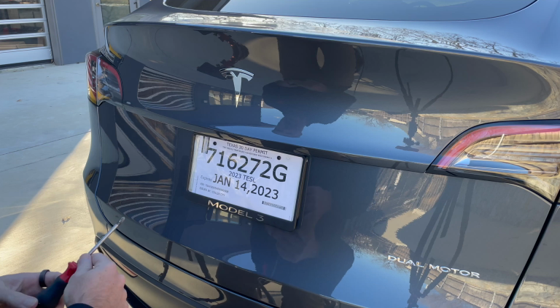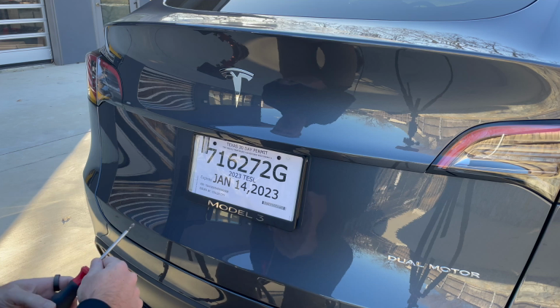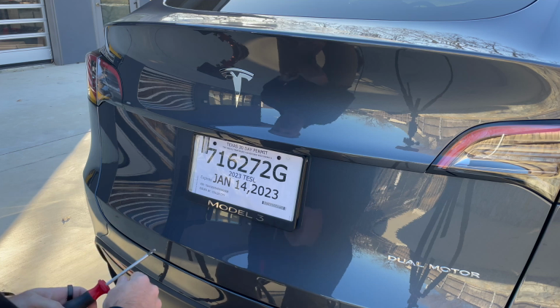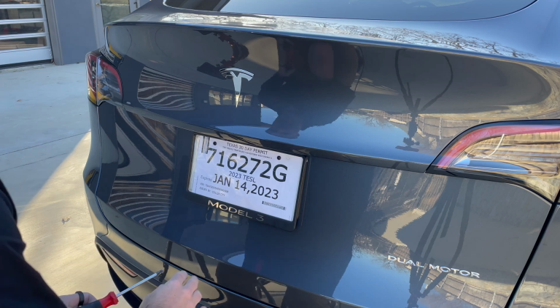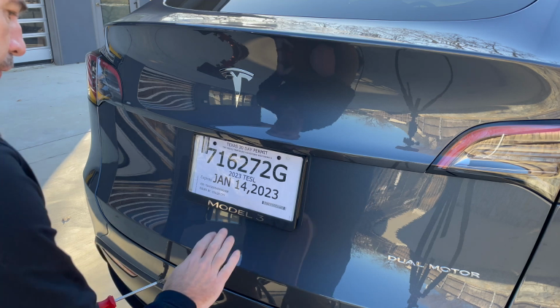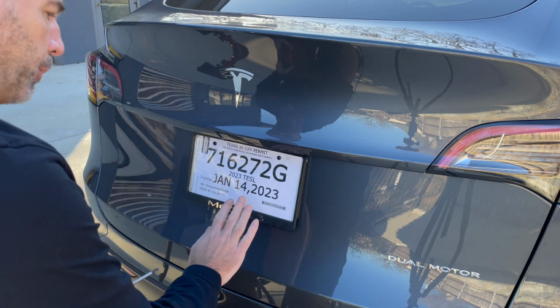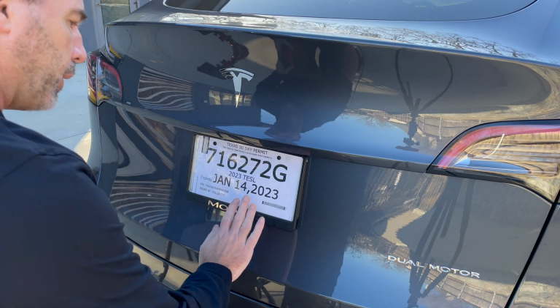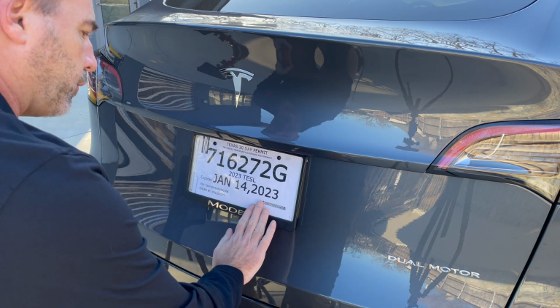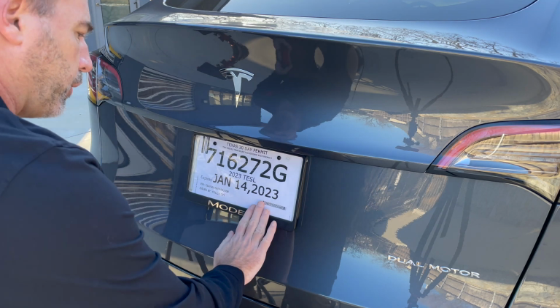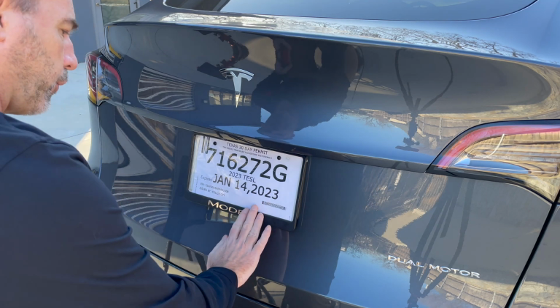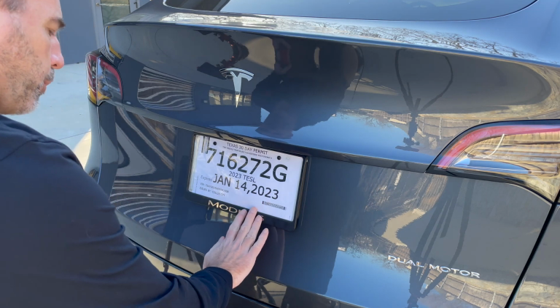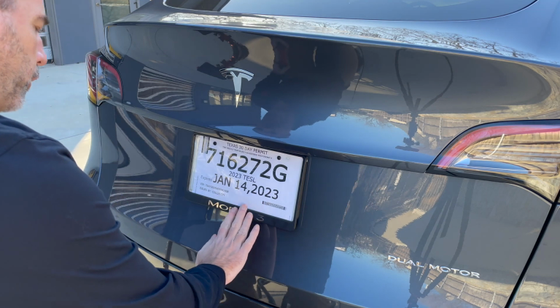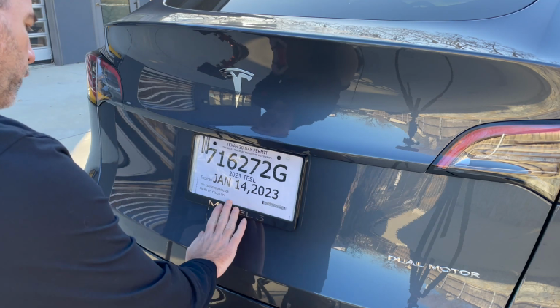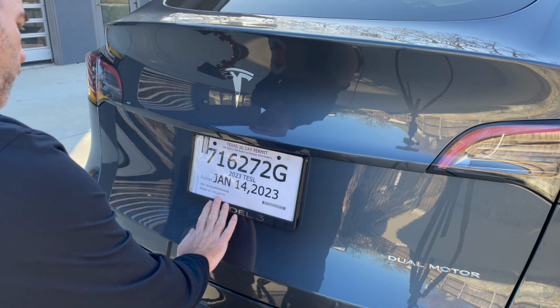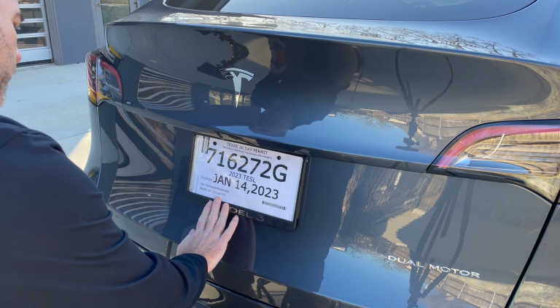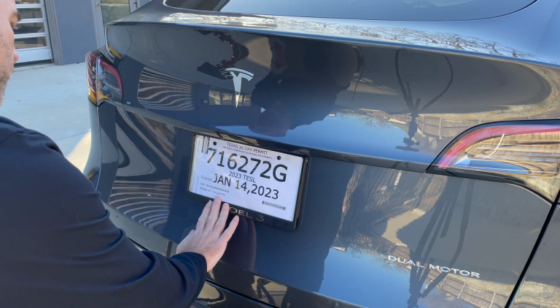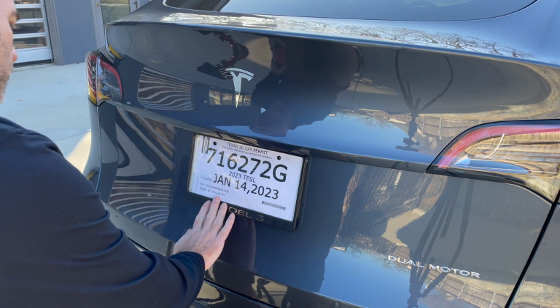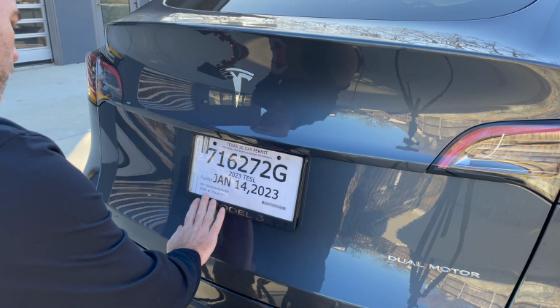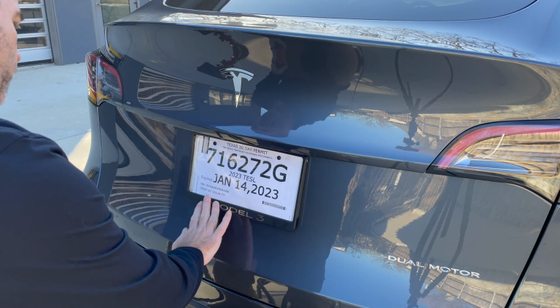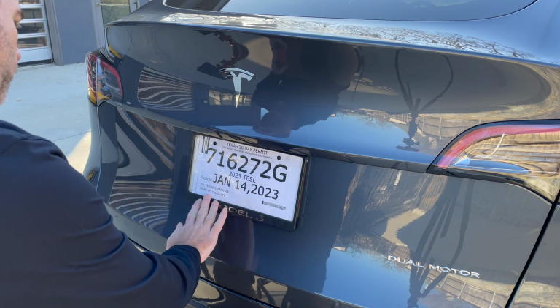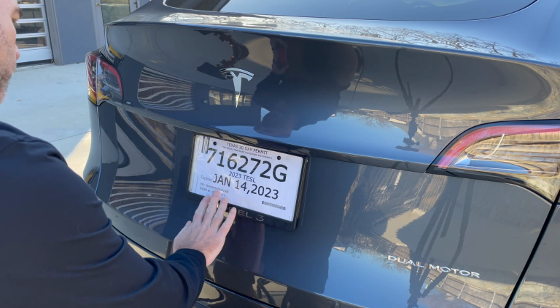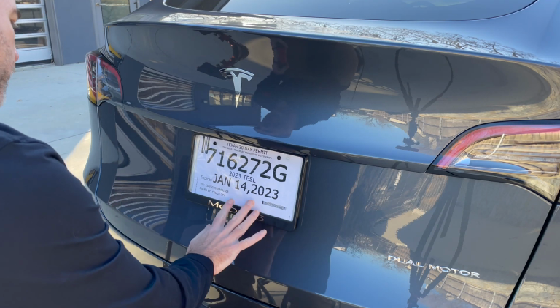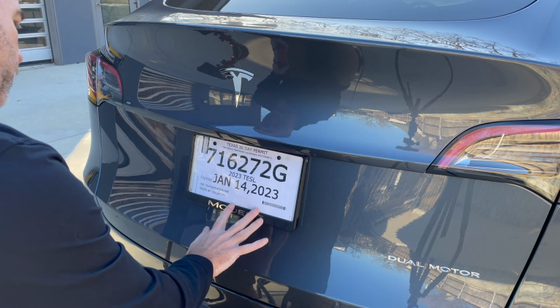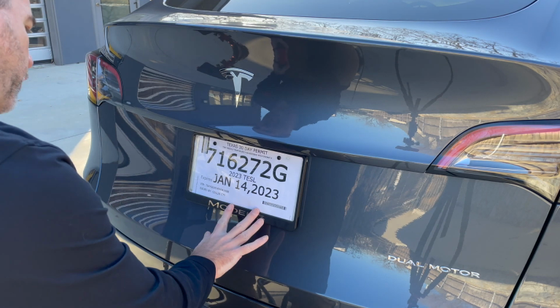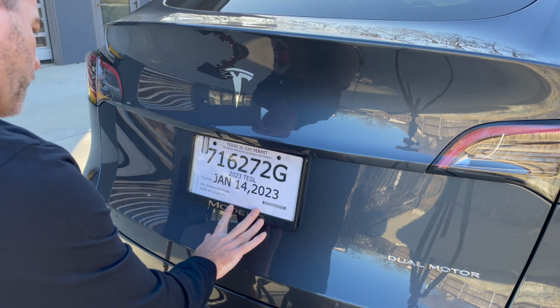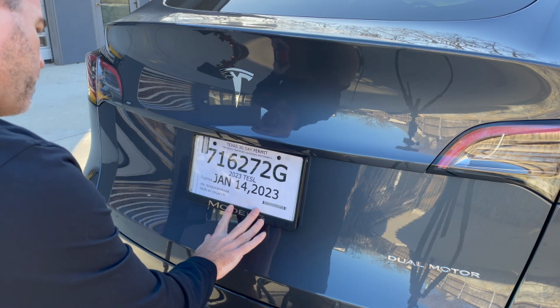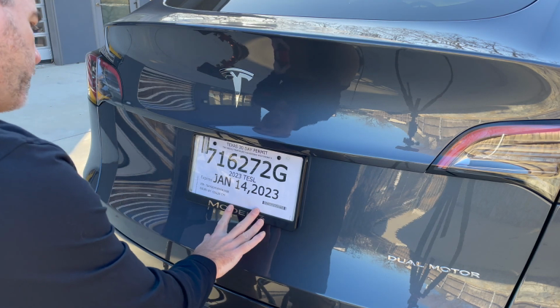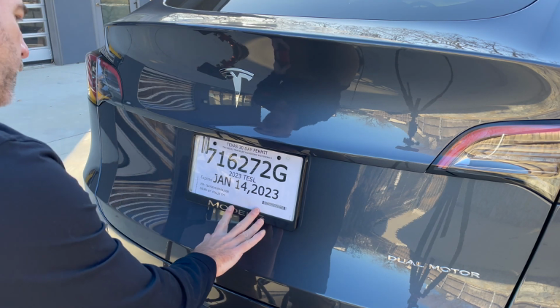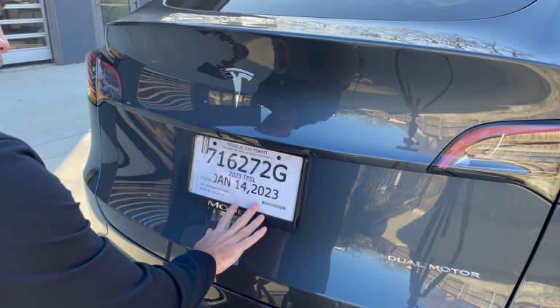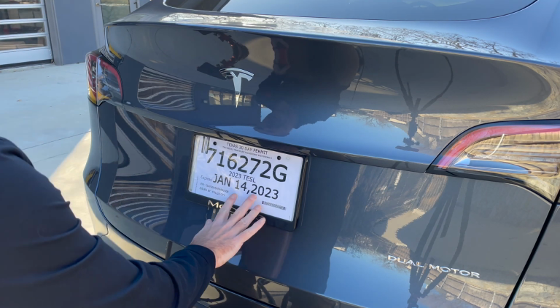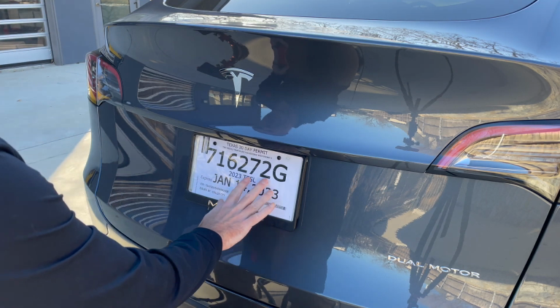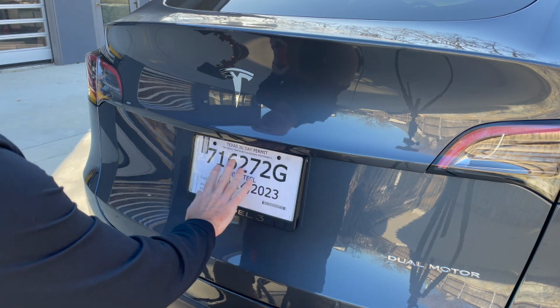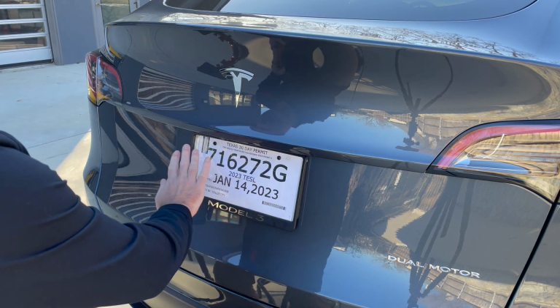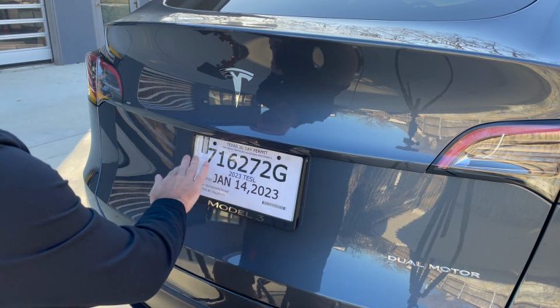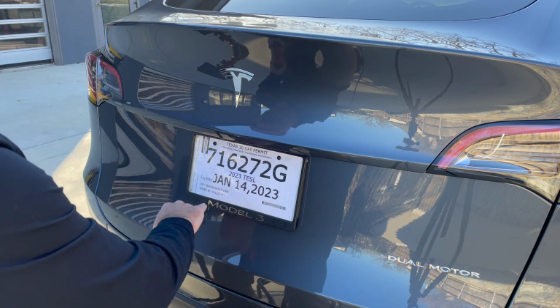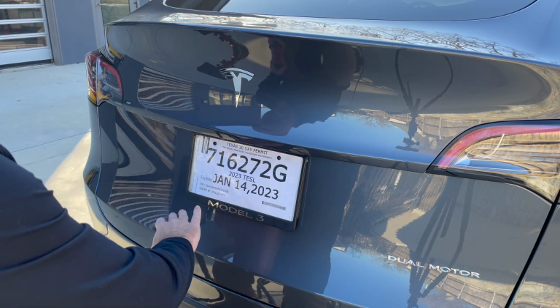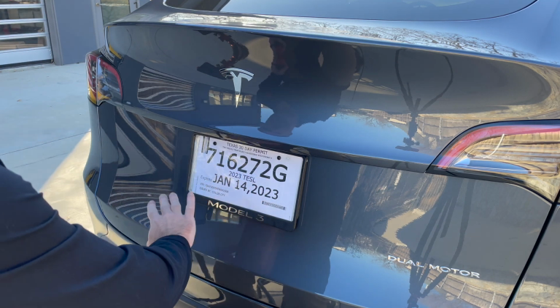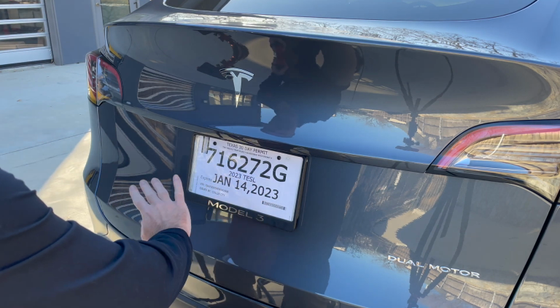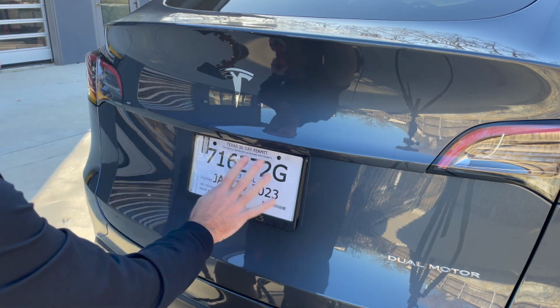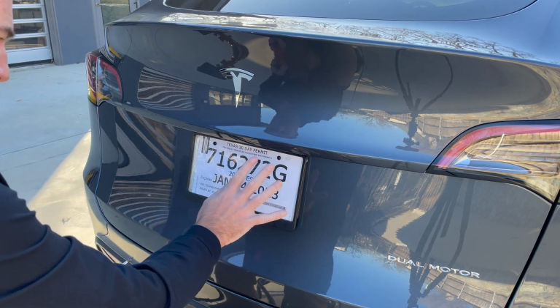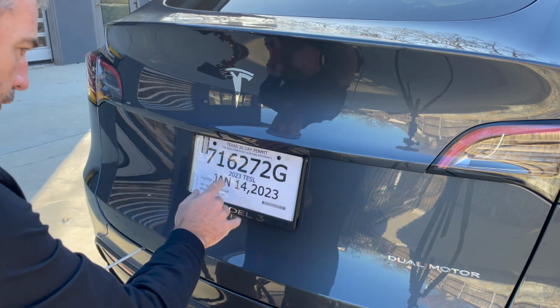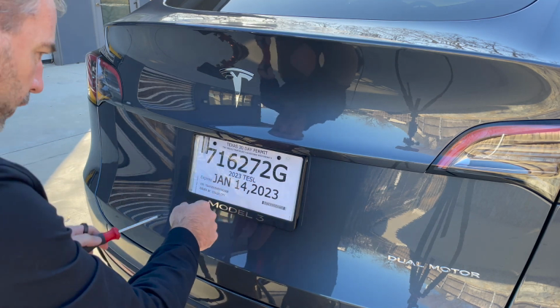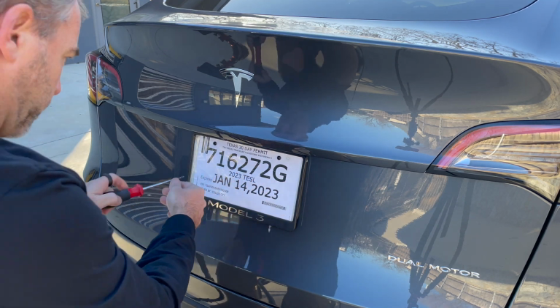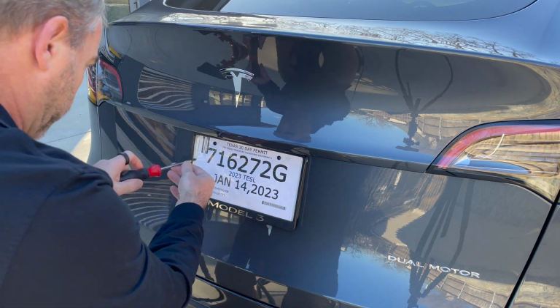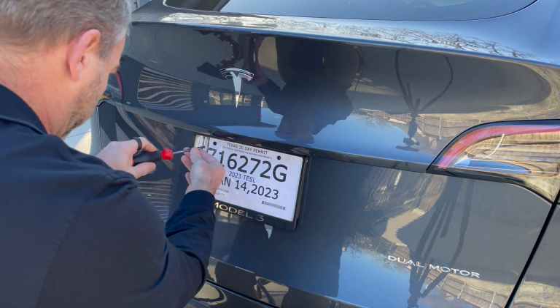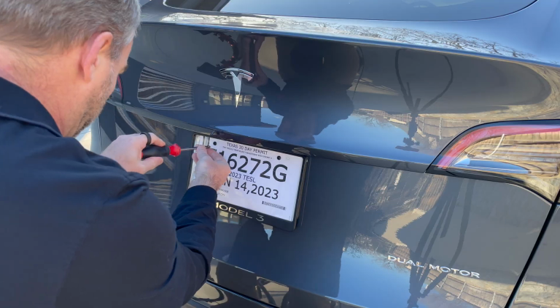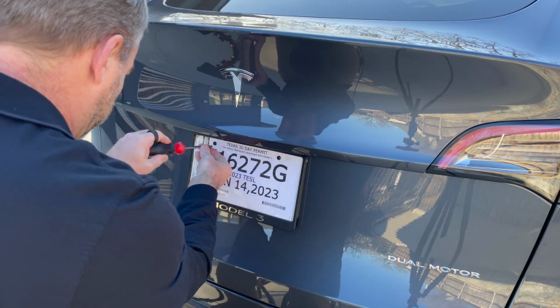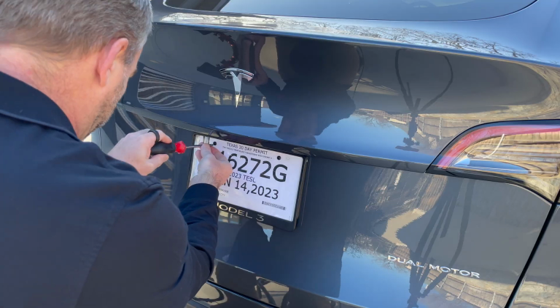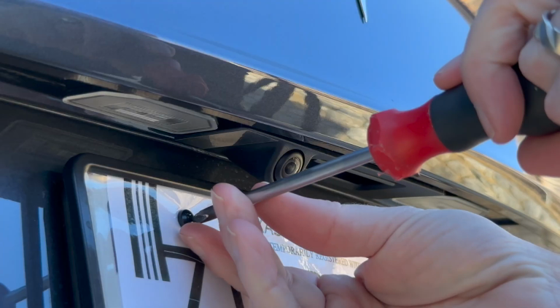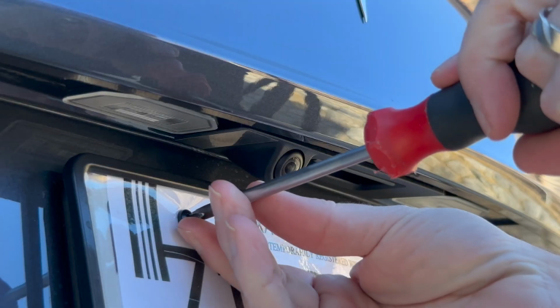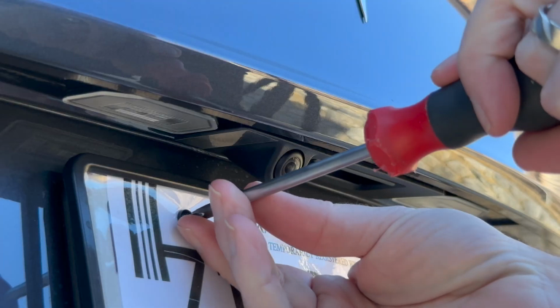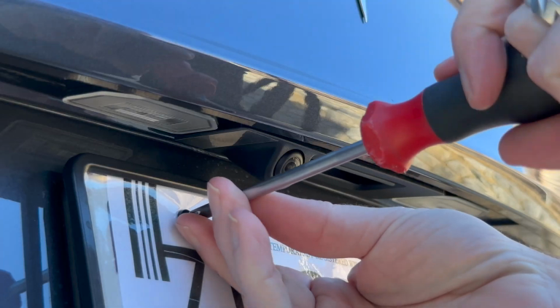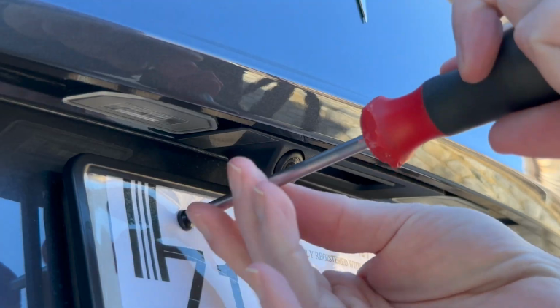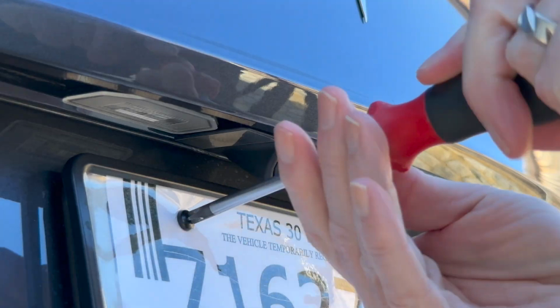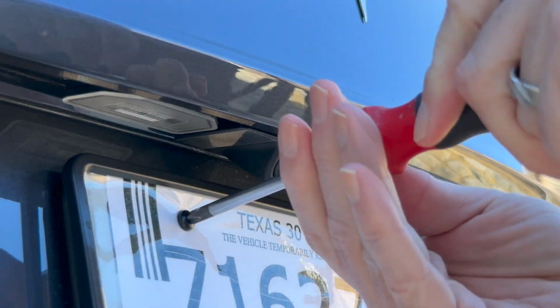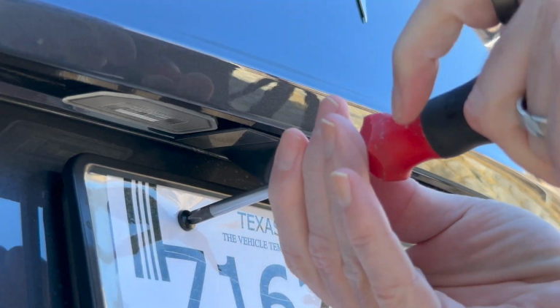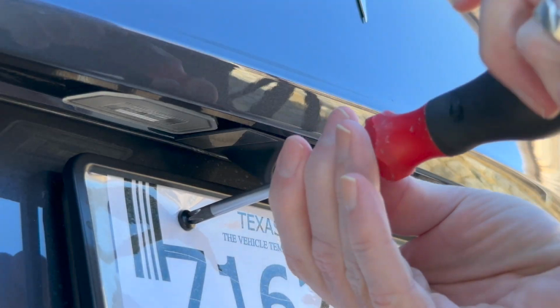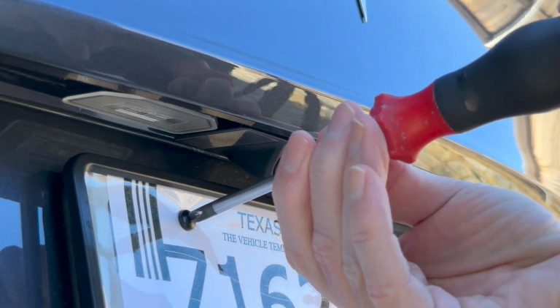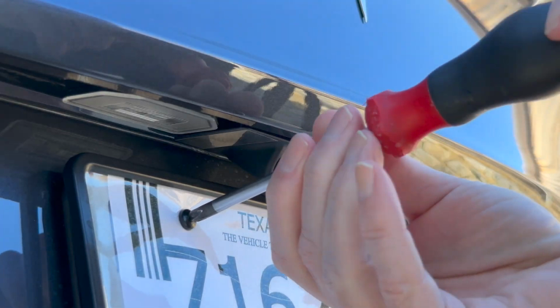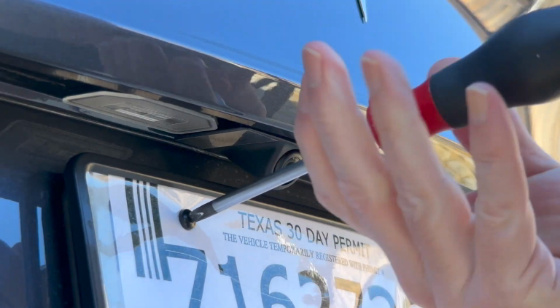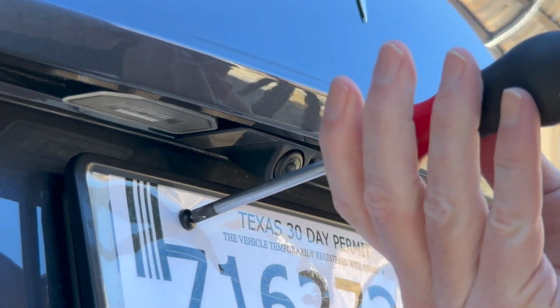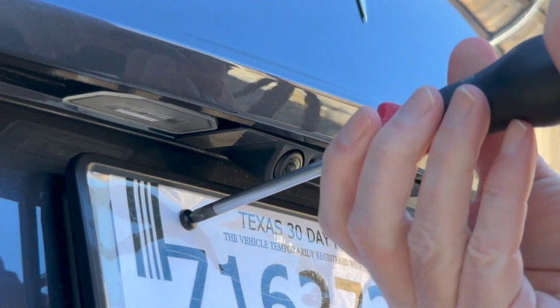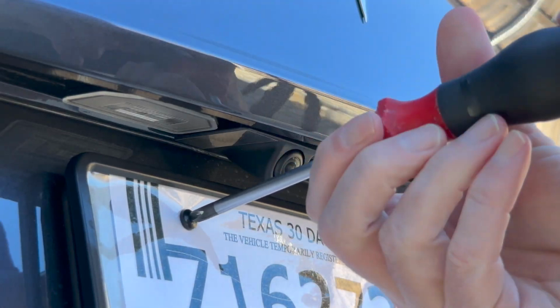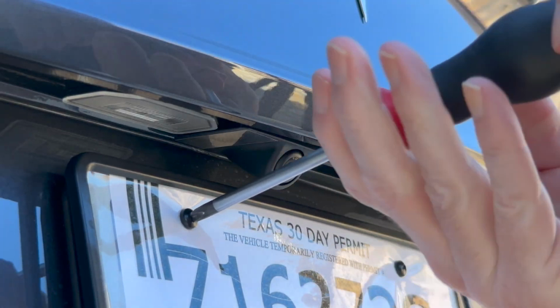The first thing I'm going to do is remove the license plate frame. If you don't have a frame you can skip this step — you don't need to actually remove your license plate.